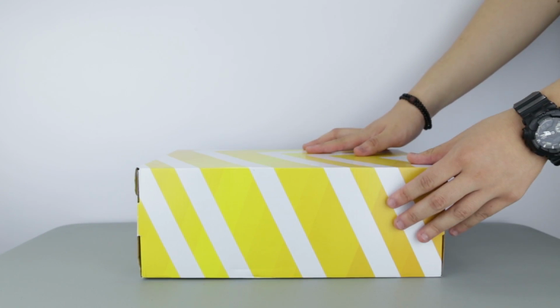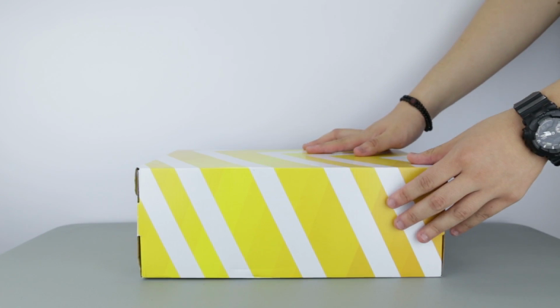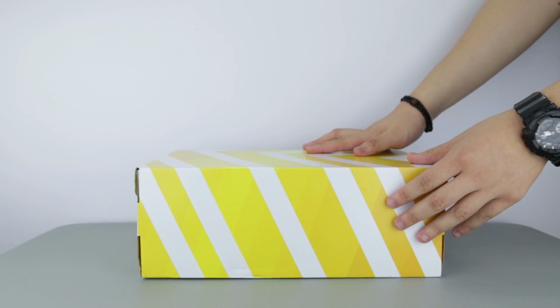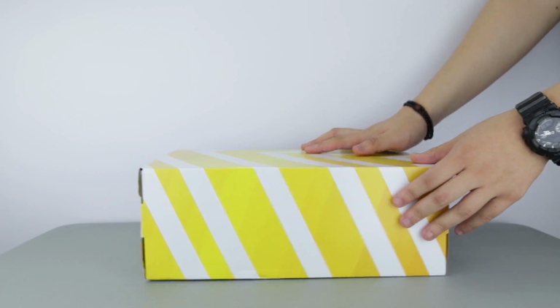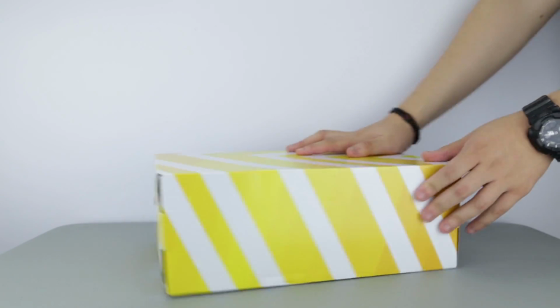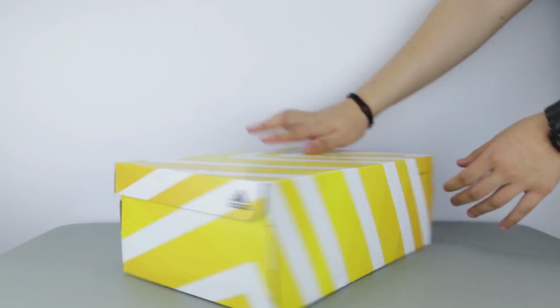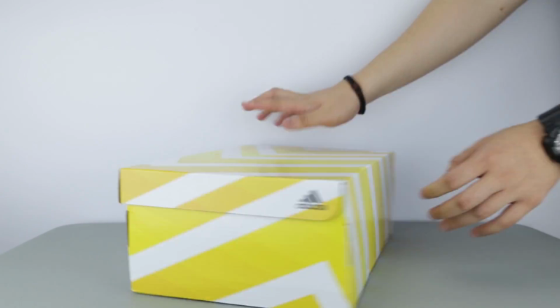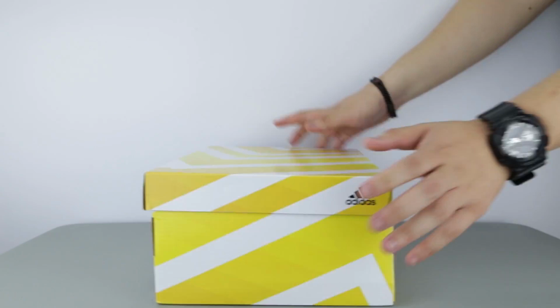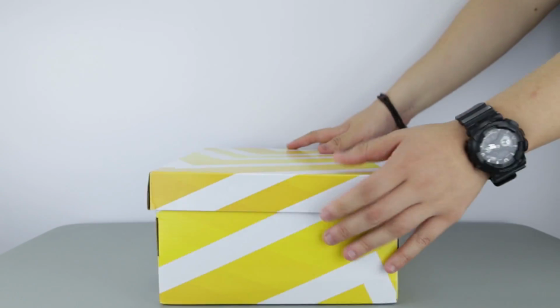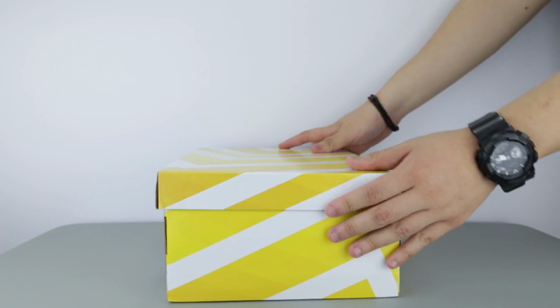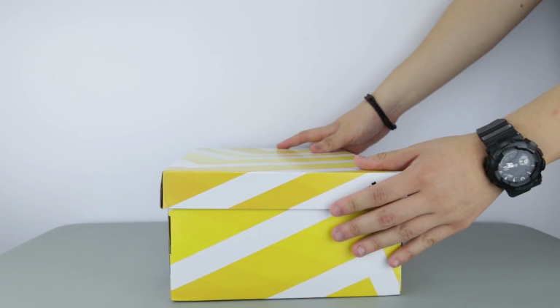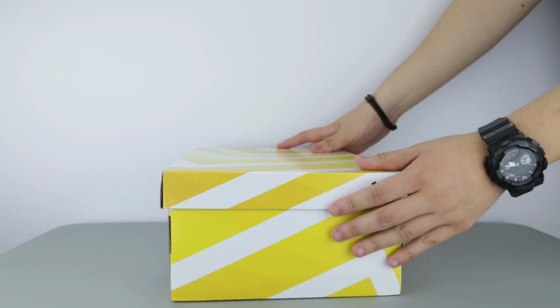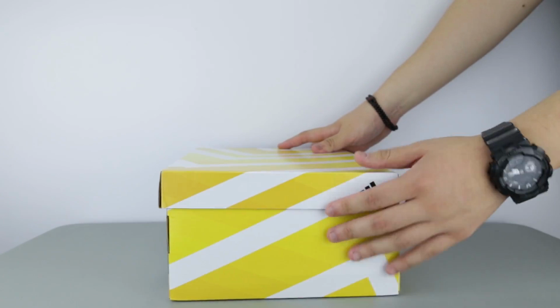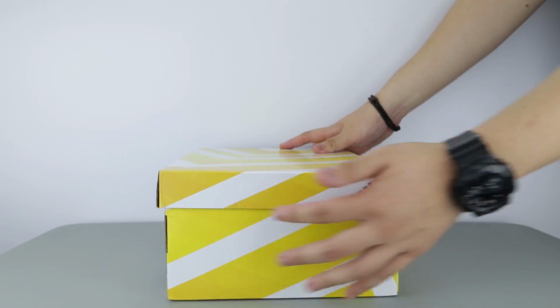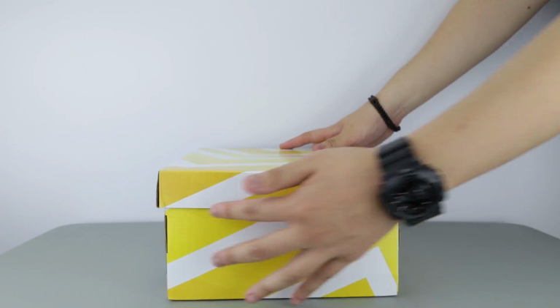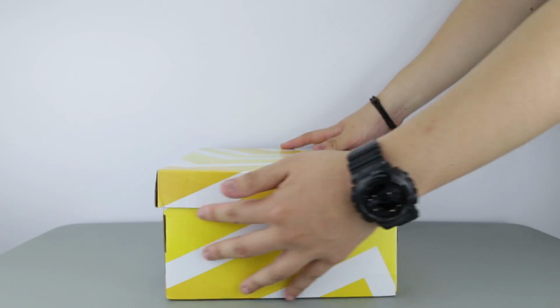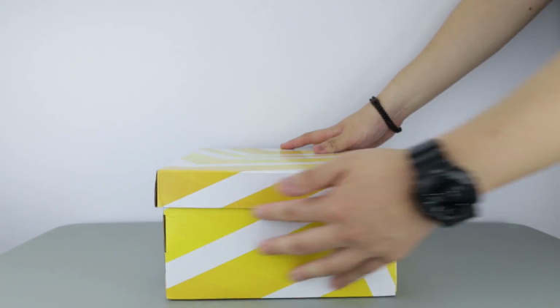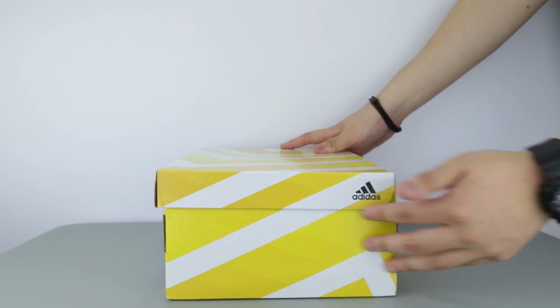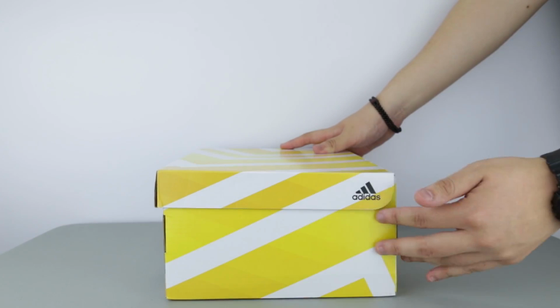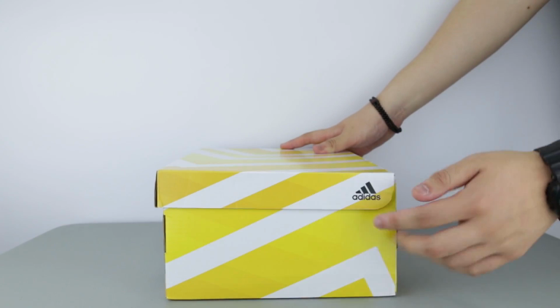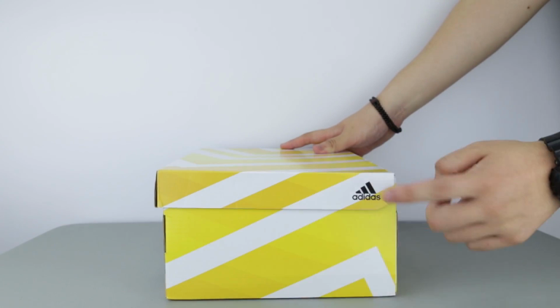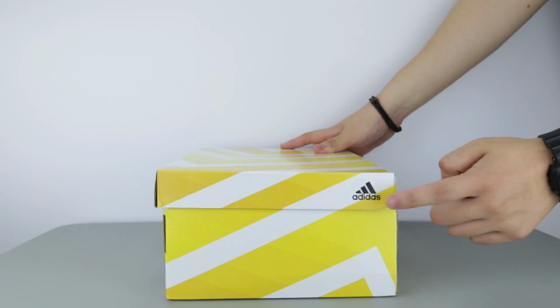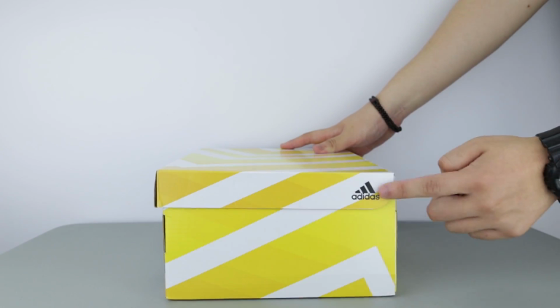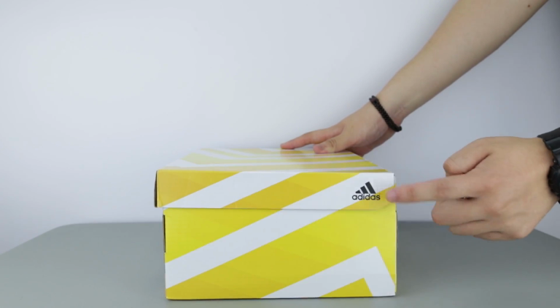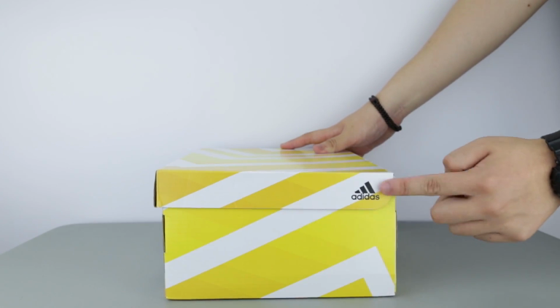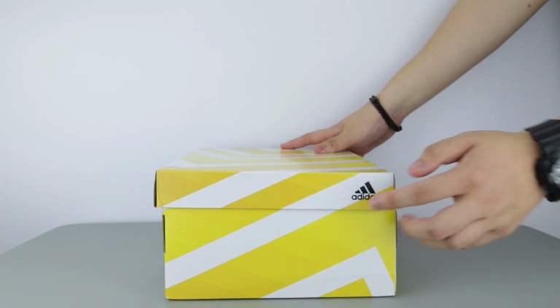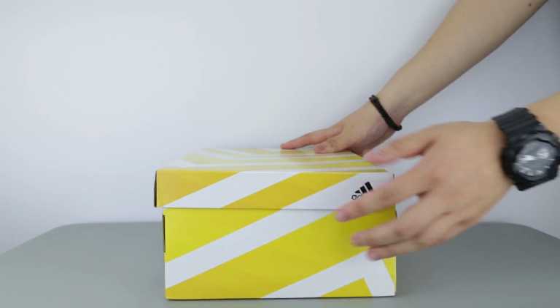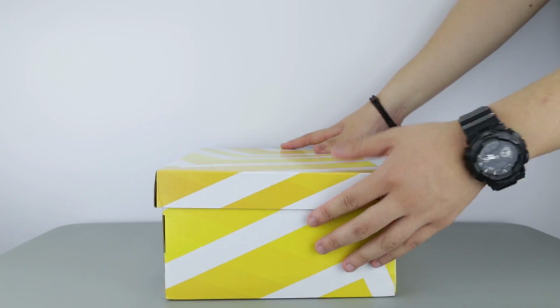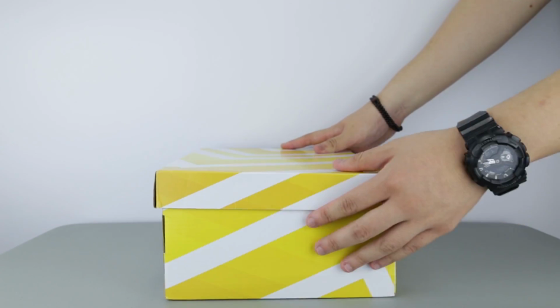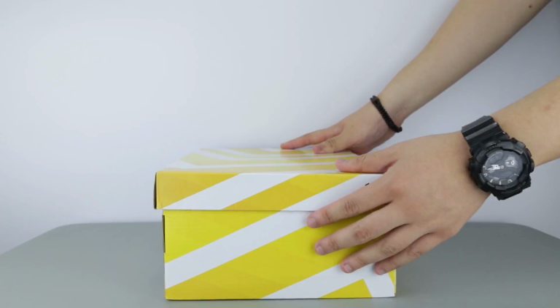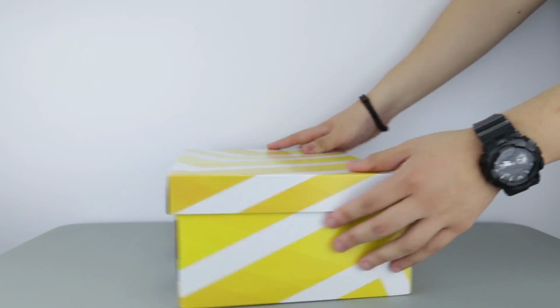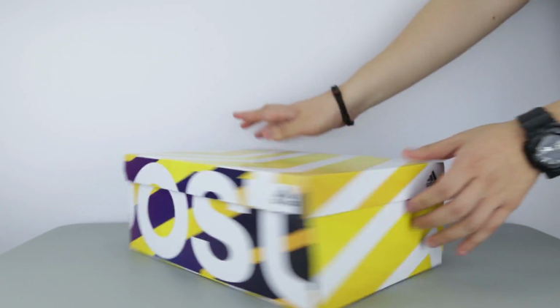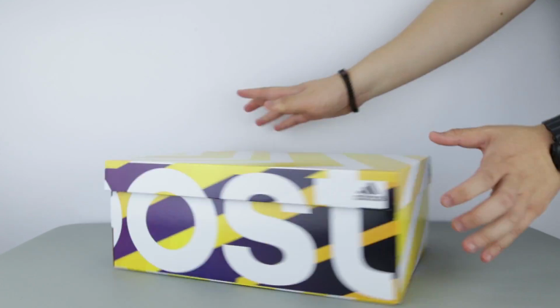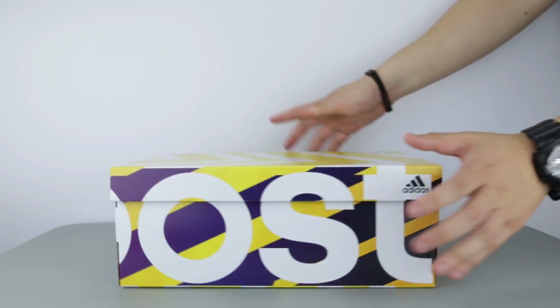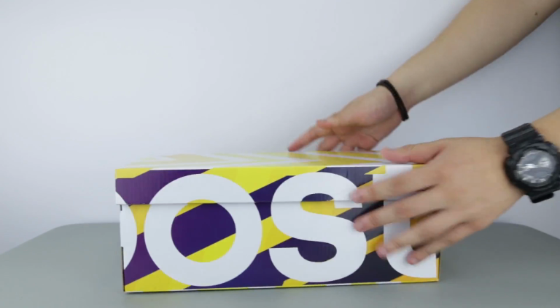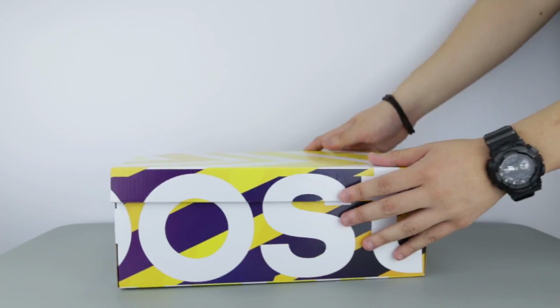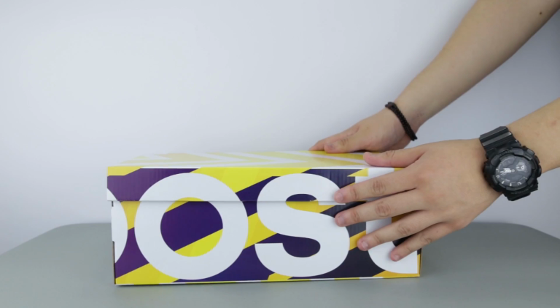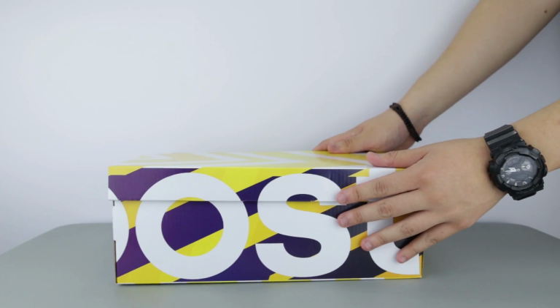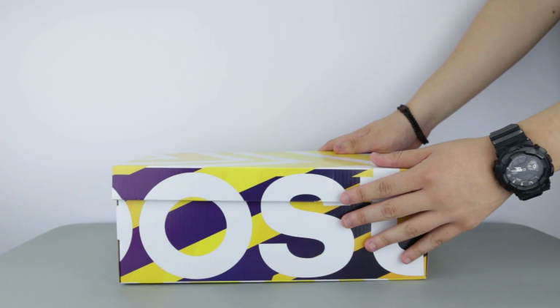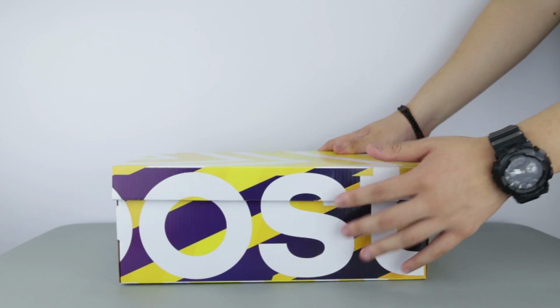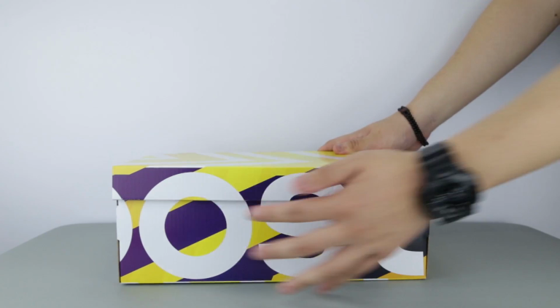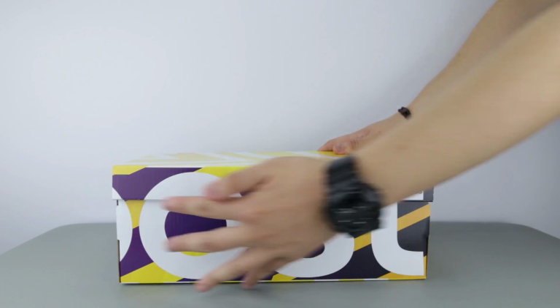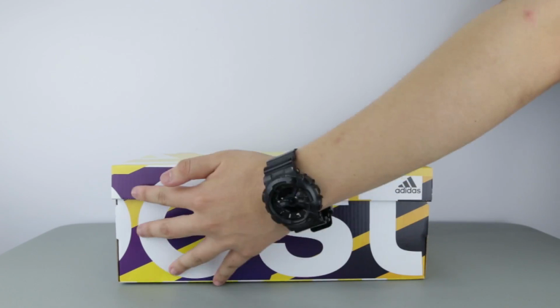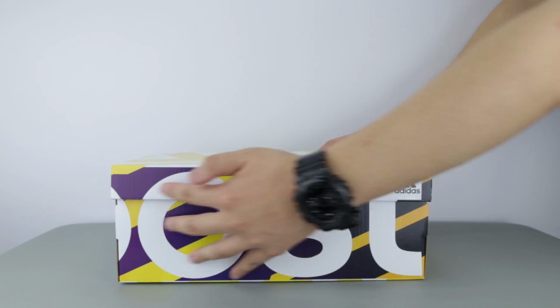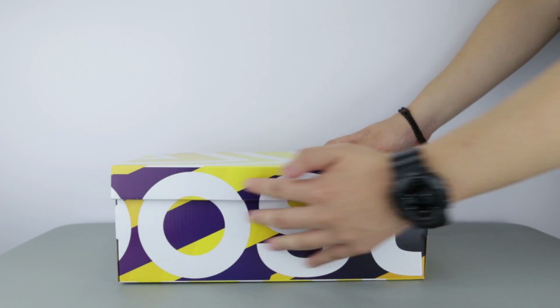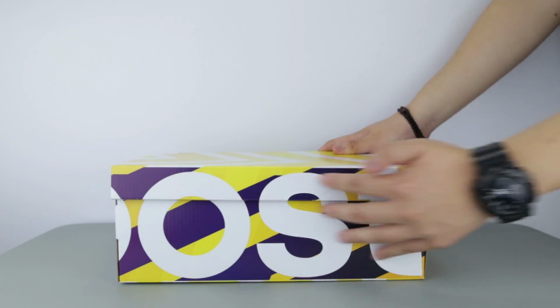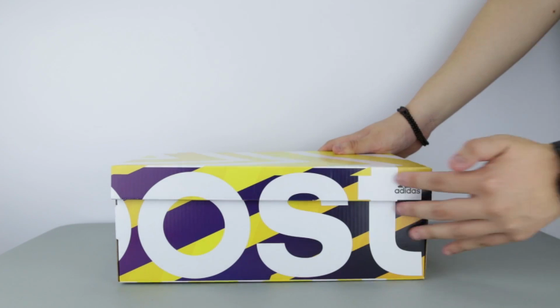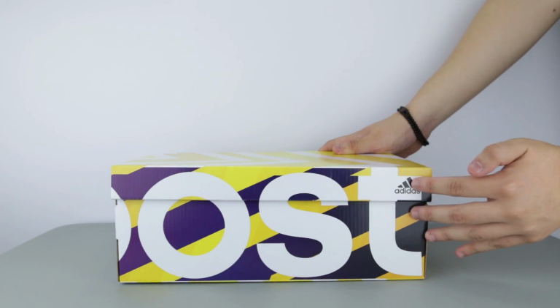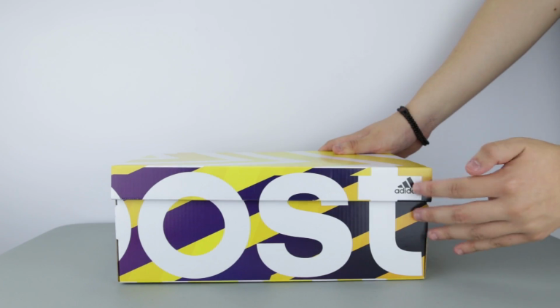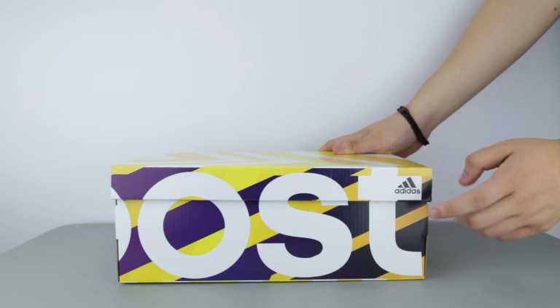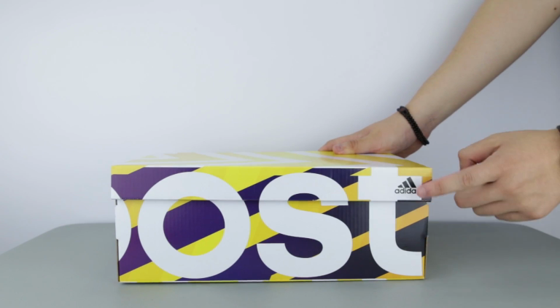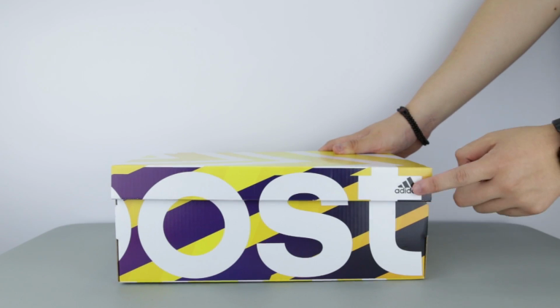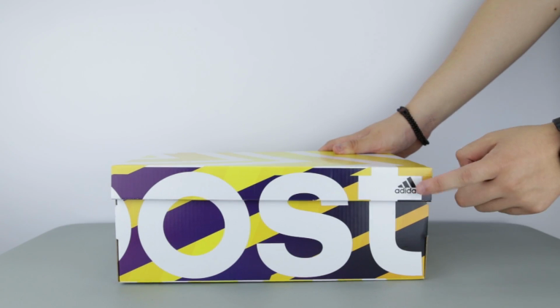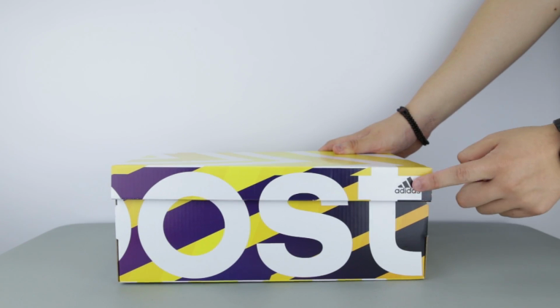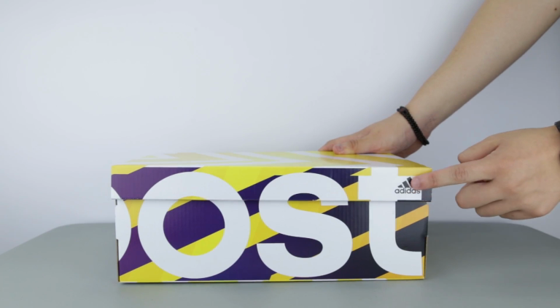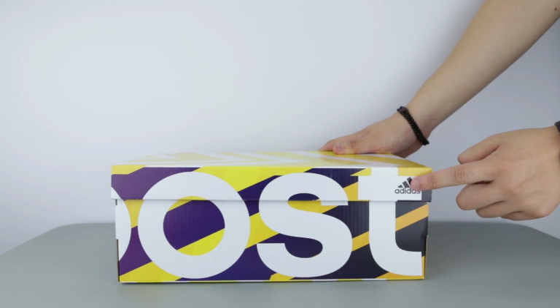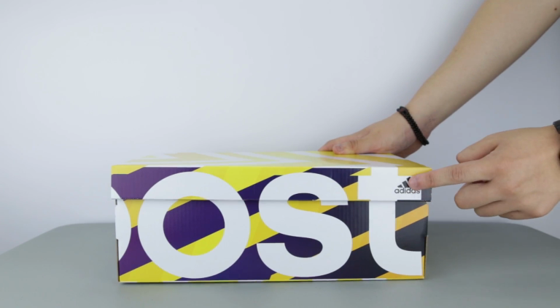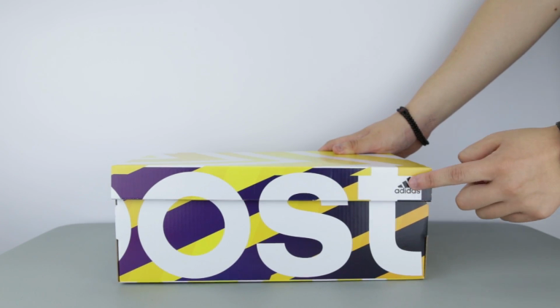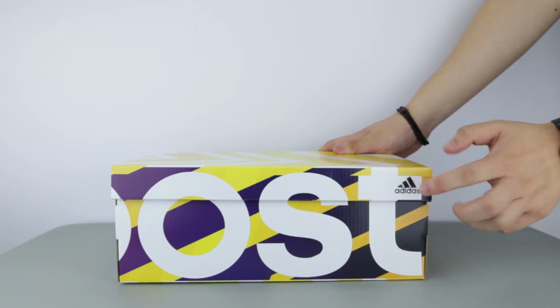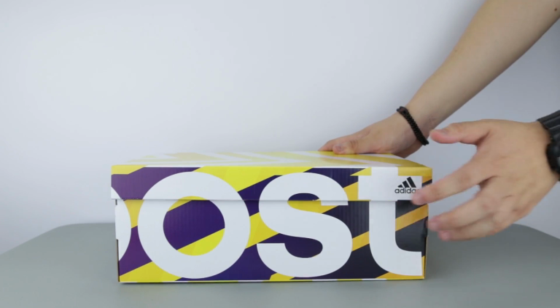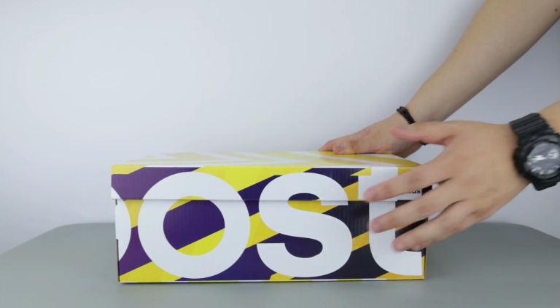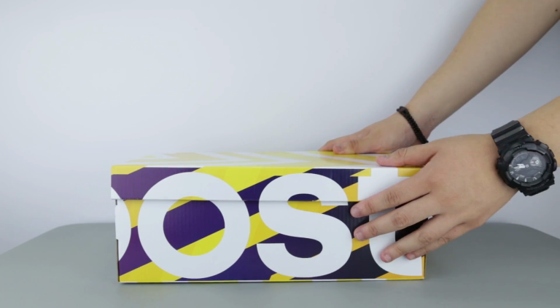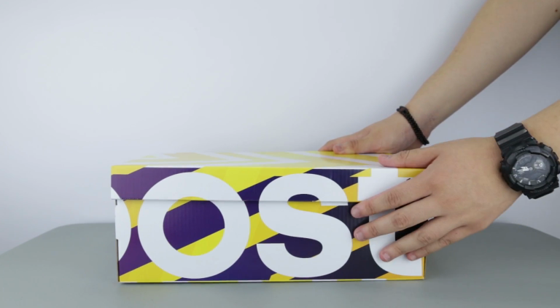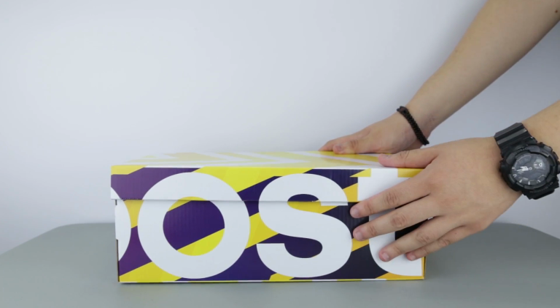I didn't have the time to pick them up till today so this review is a week late. But nonetheless, this is the Adidas Ultraboost 3.0 LTD — Limited — in the triple black colorway I have here for review.